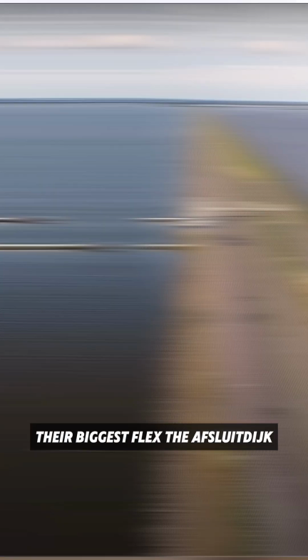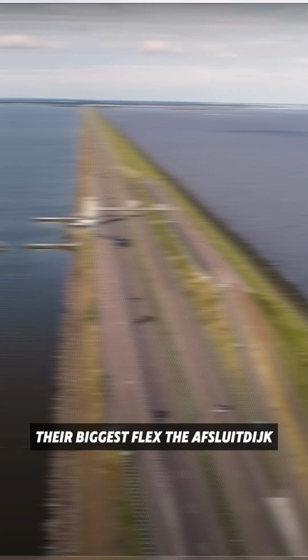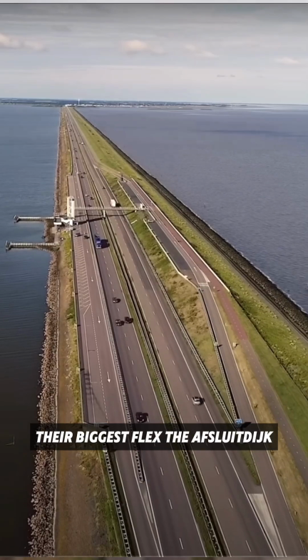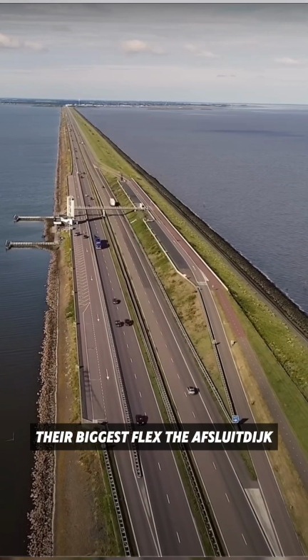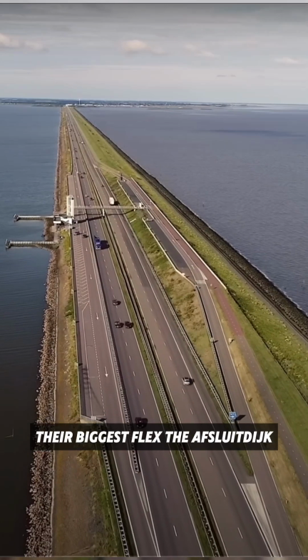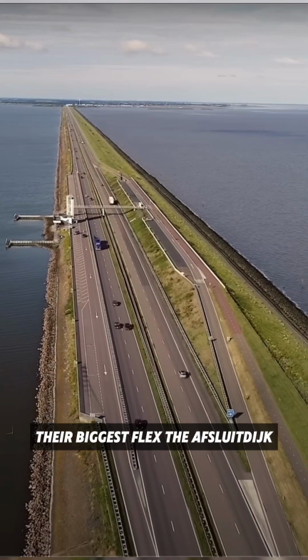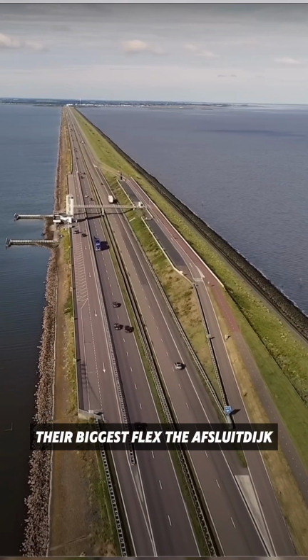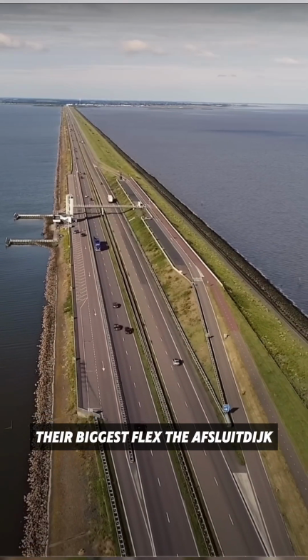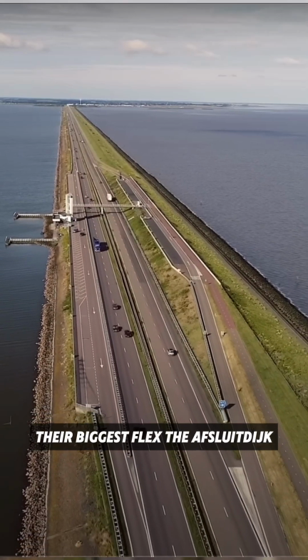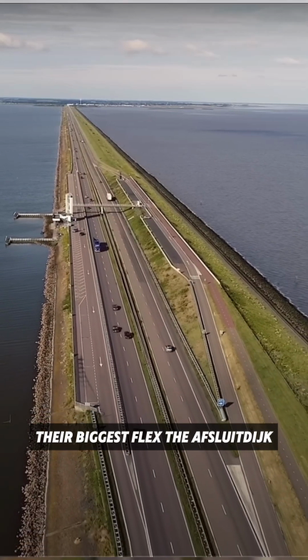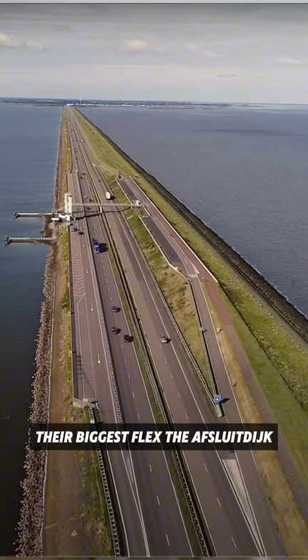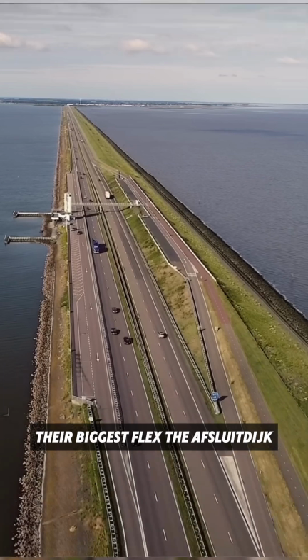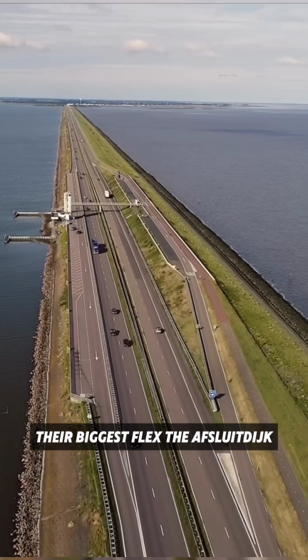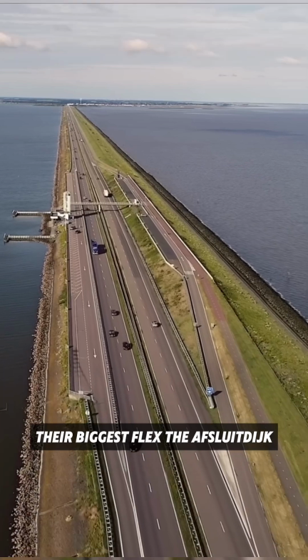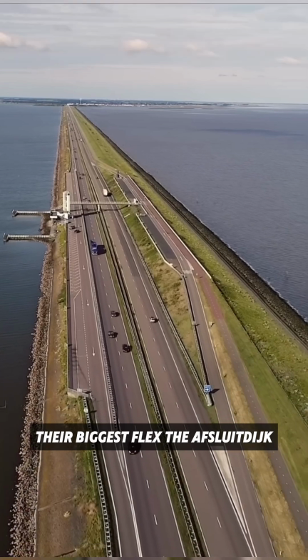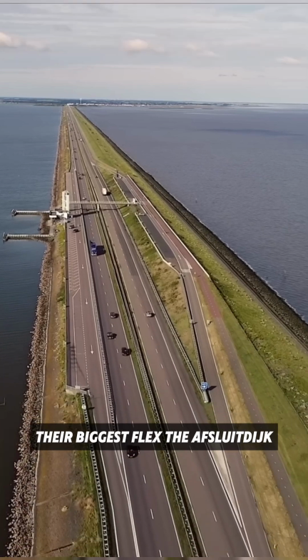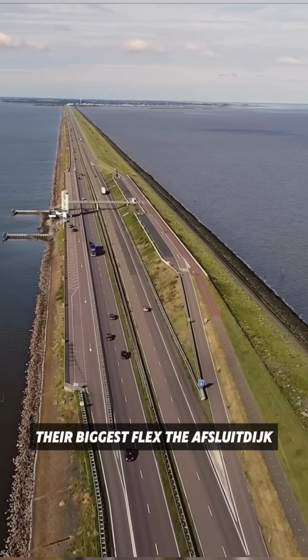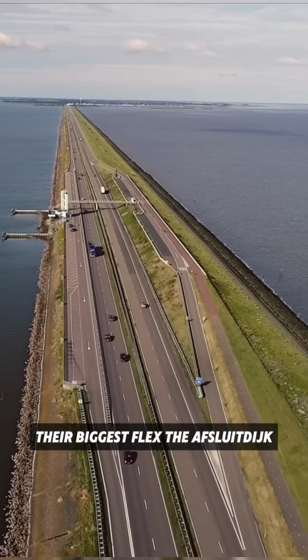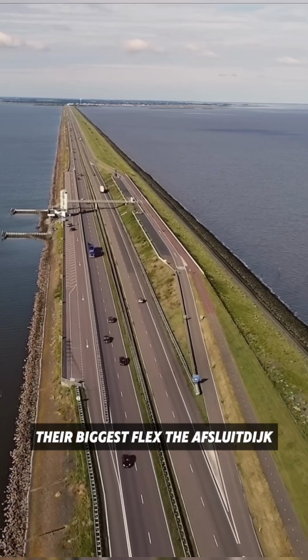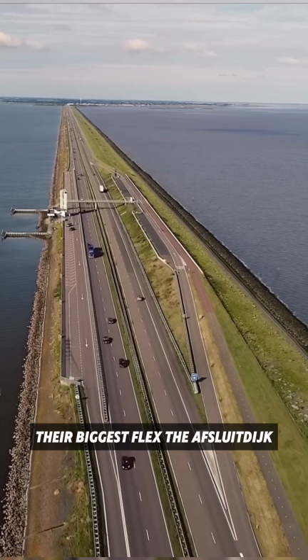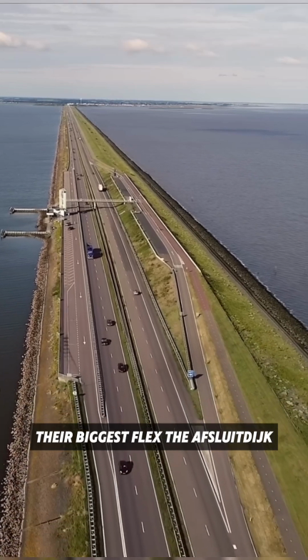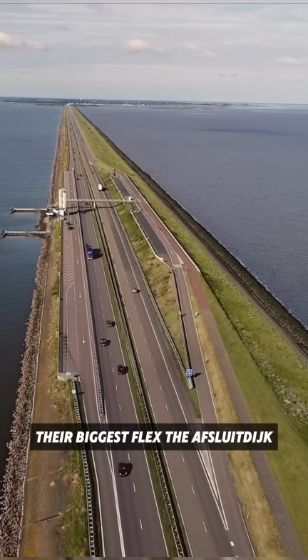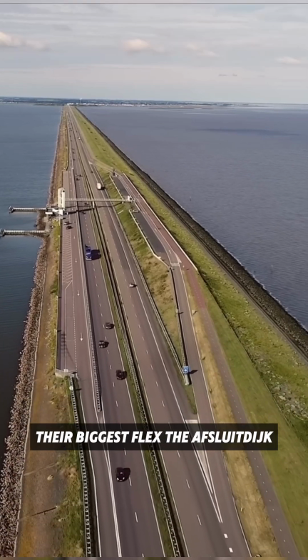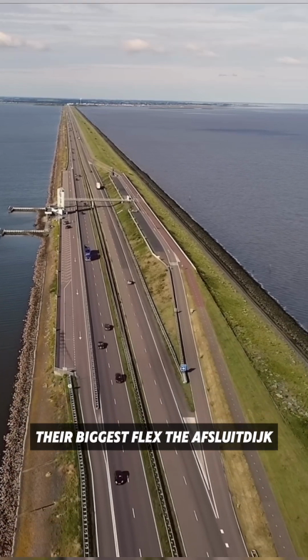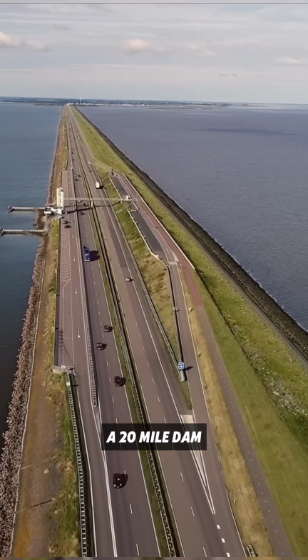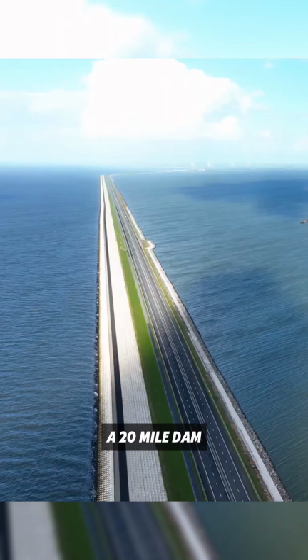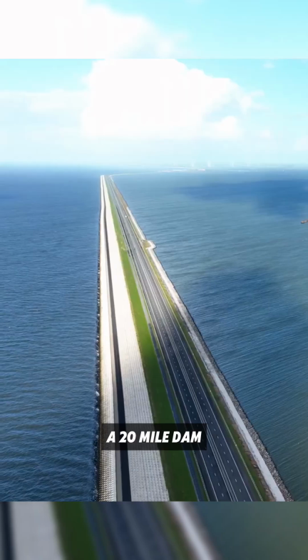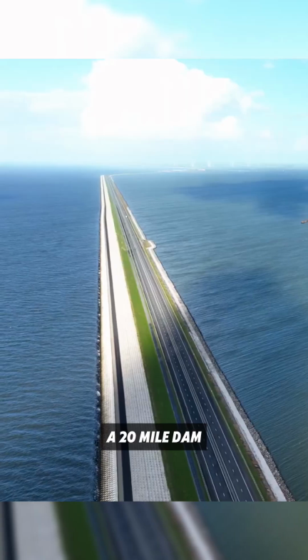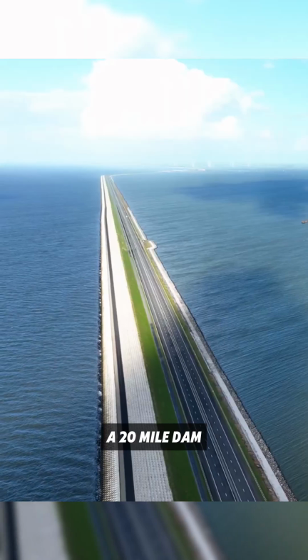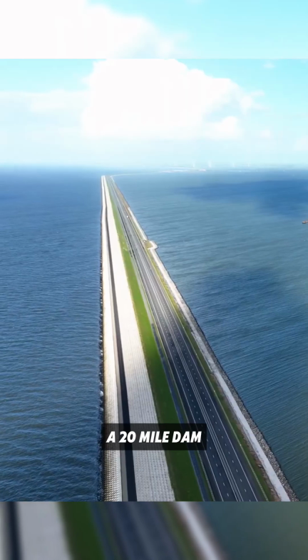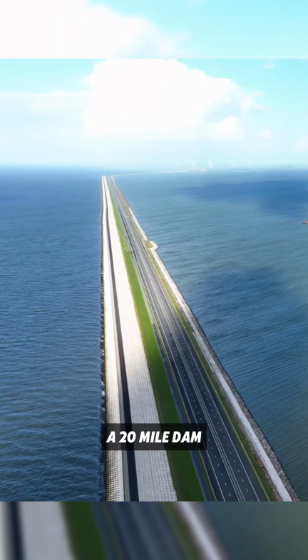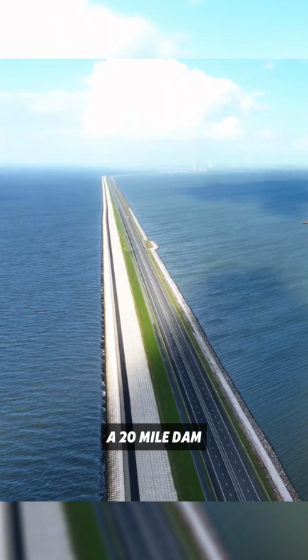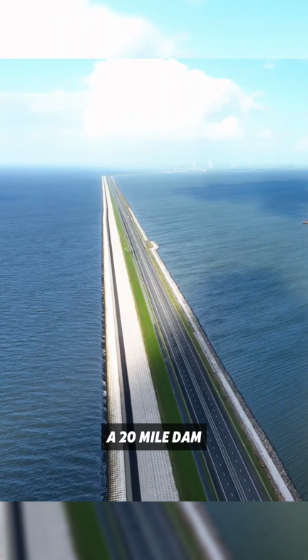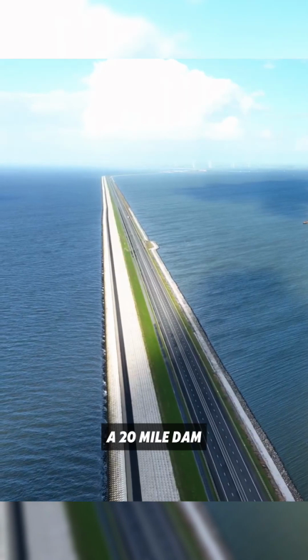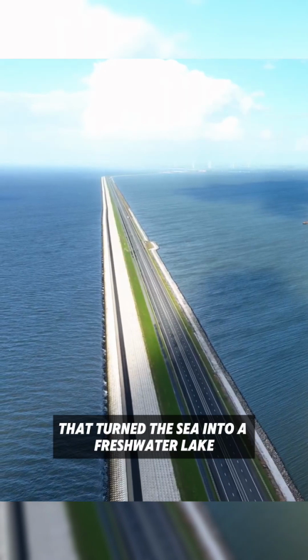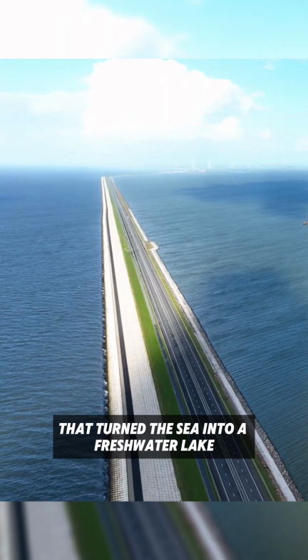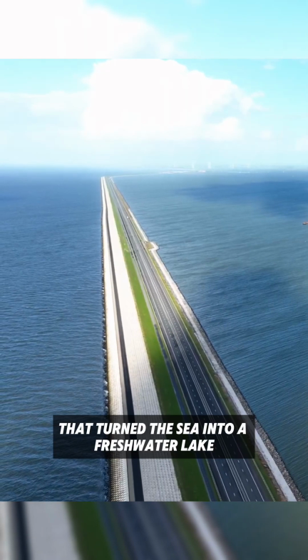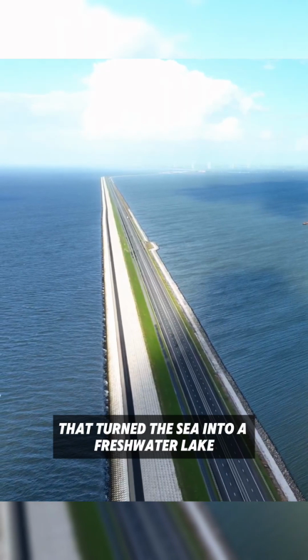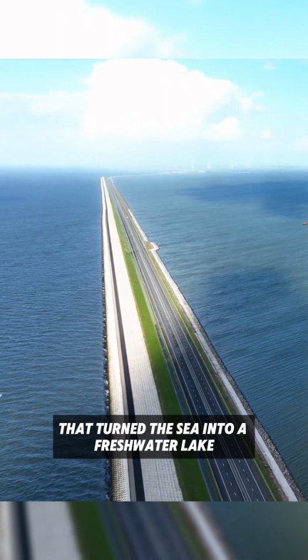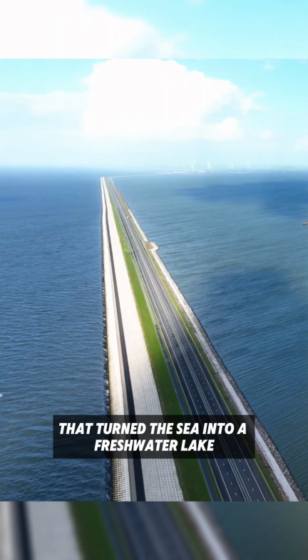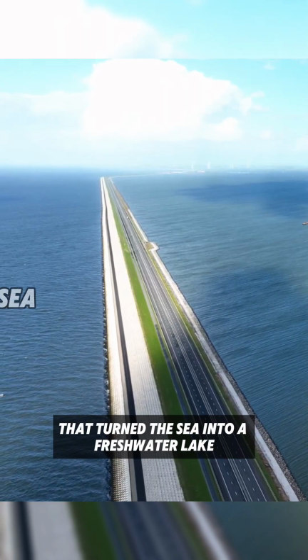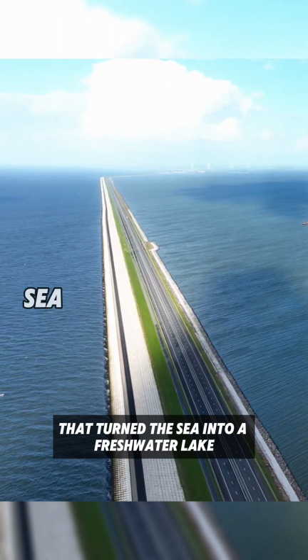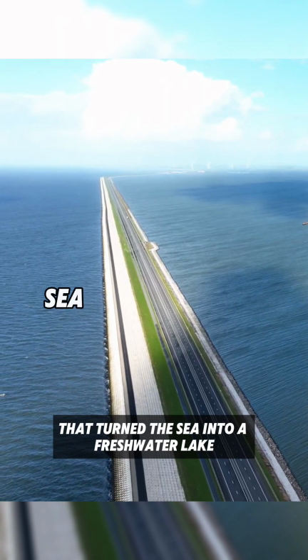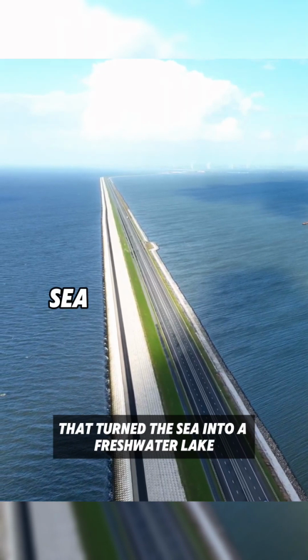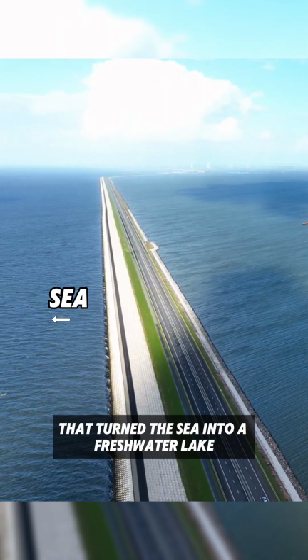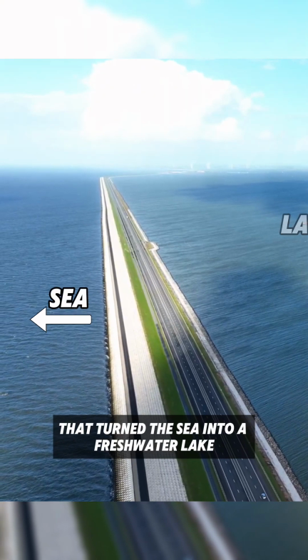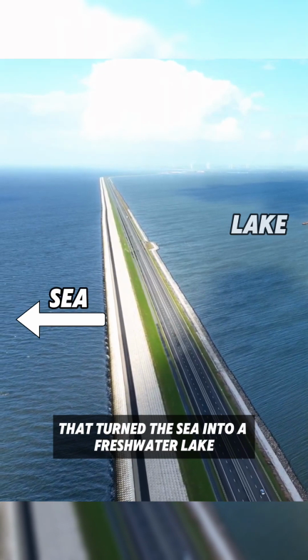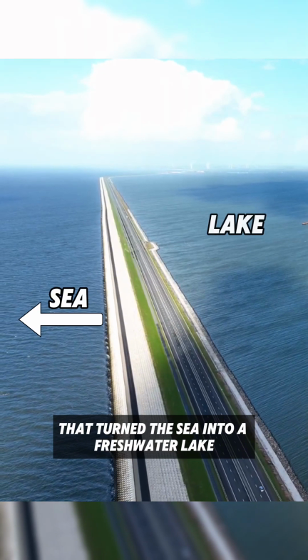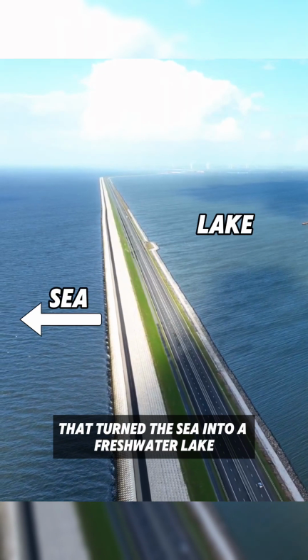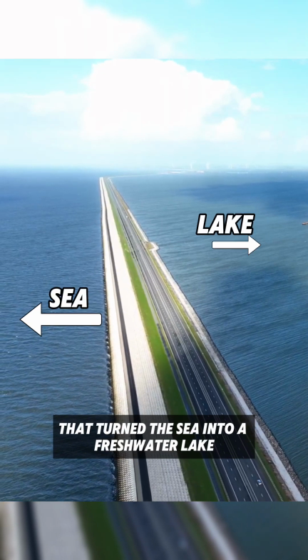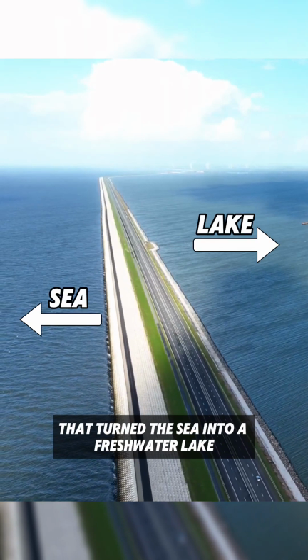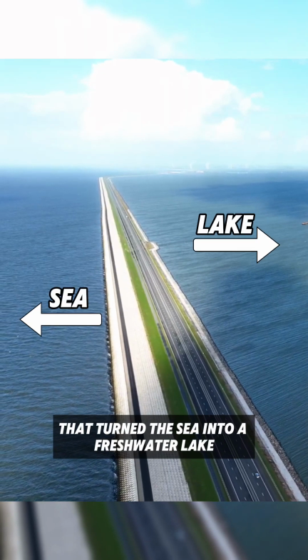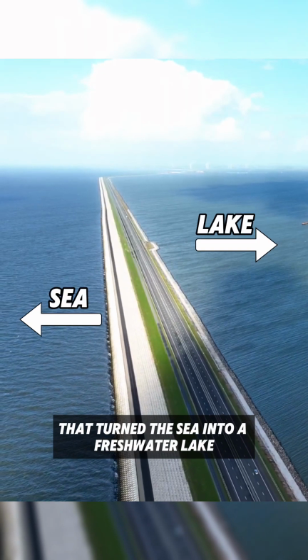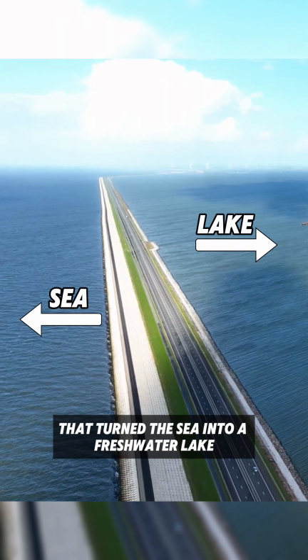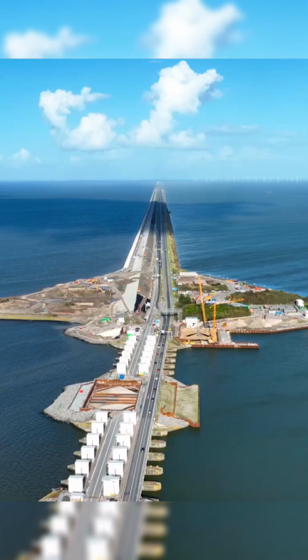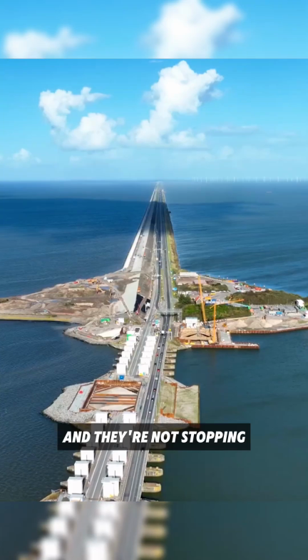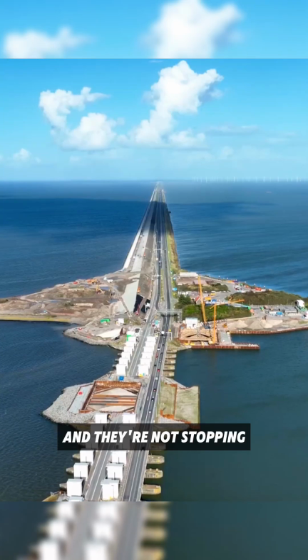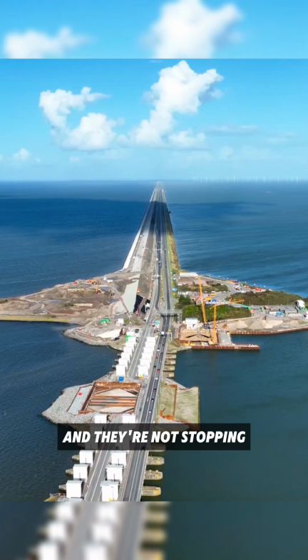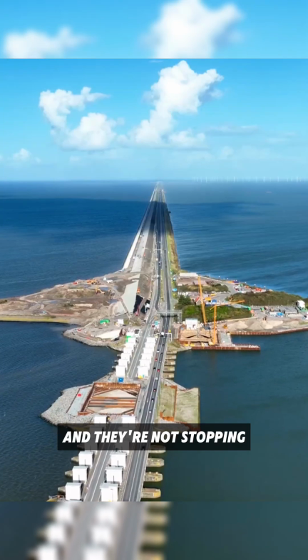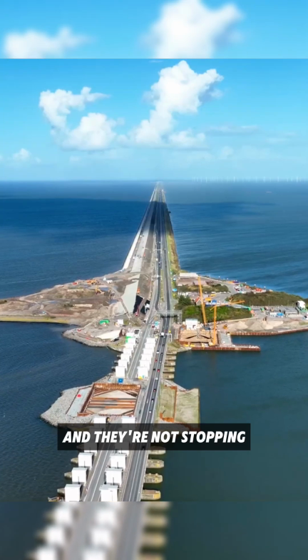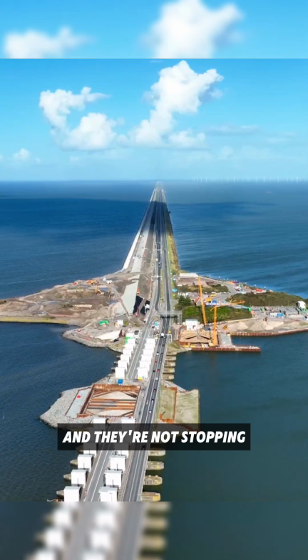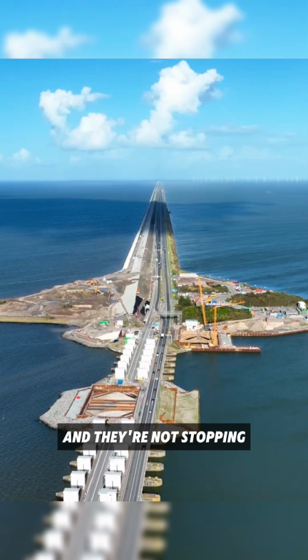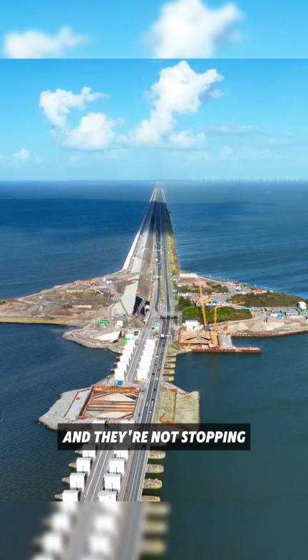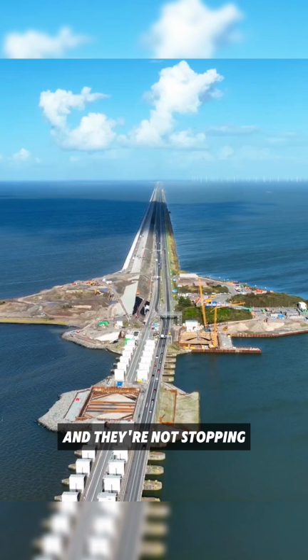Their biggest flex? The Afsluitdijk — a 20-mile dam that turned the sea into a freshwater lake. And they're not stopping.